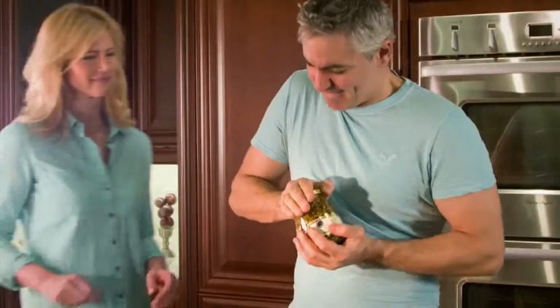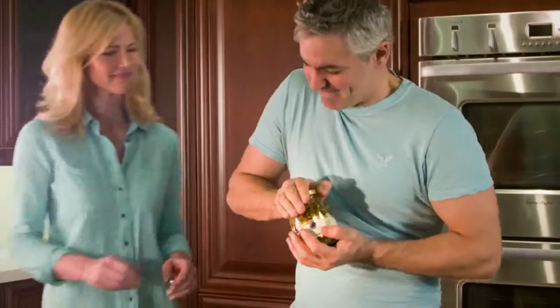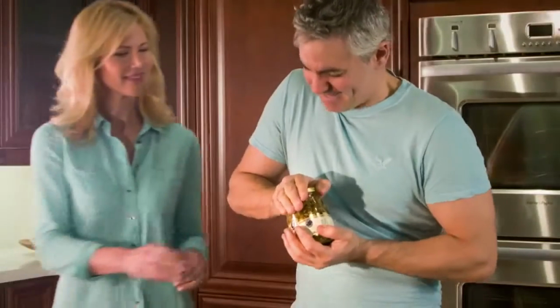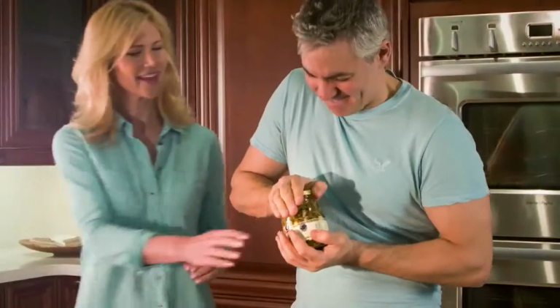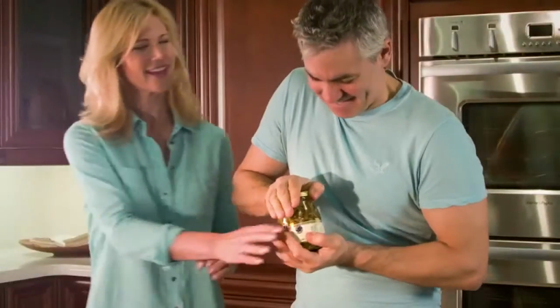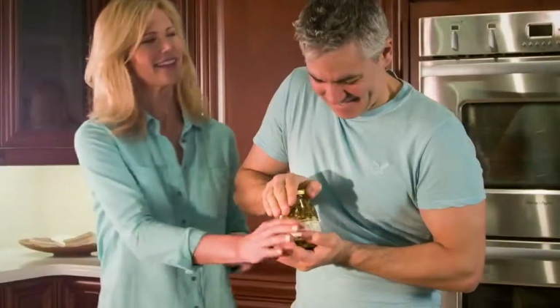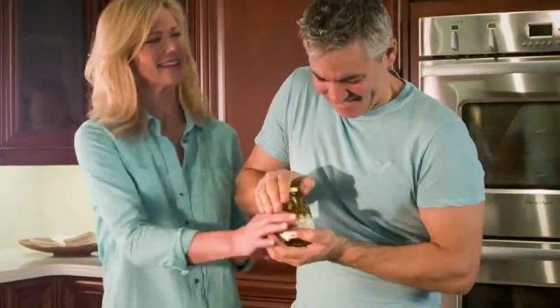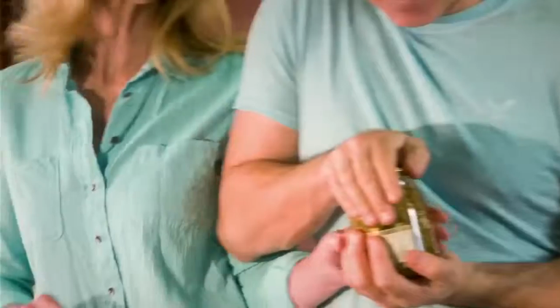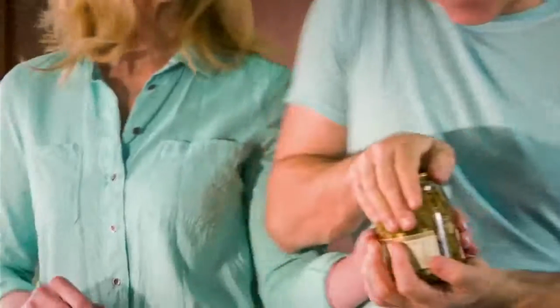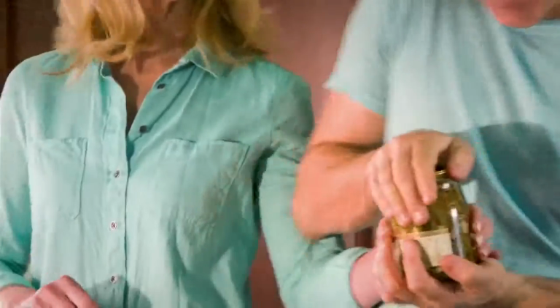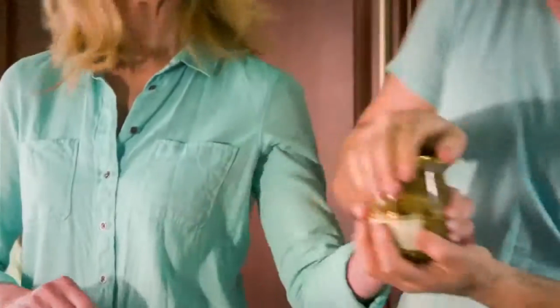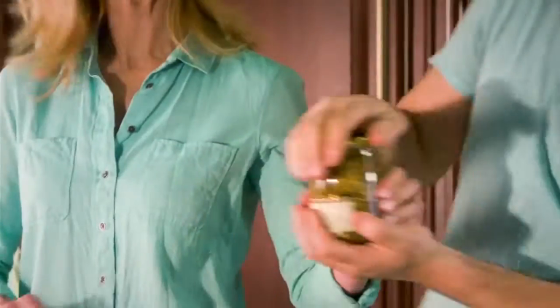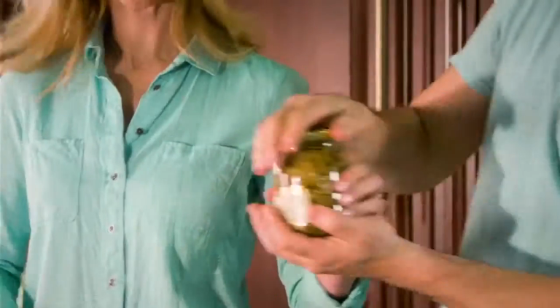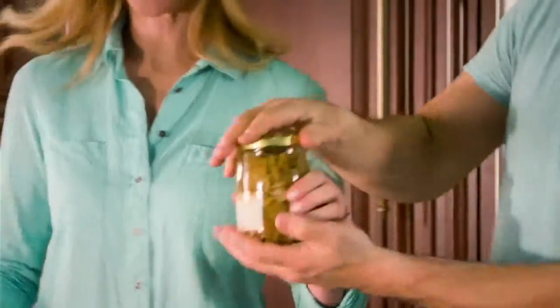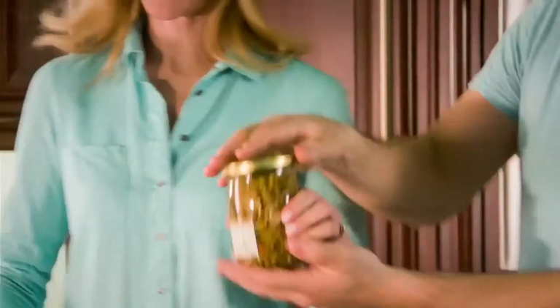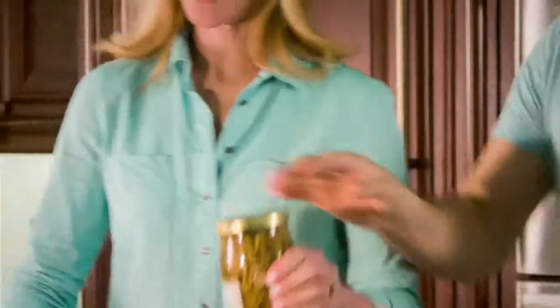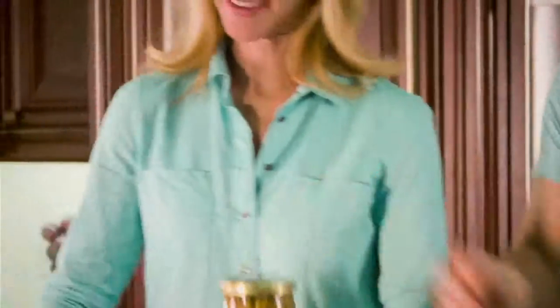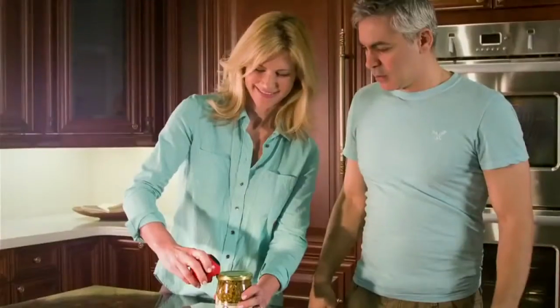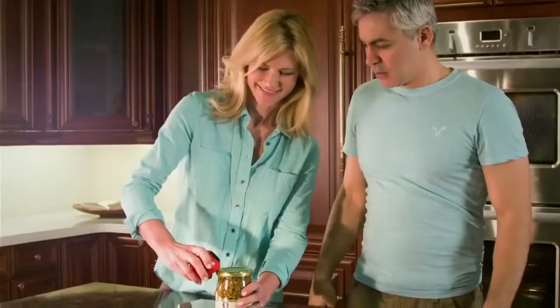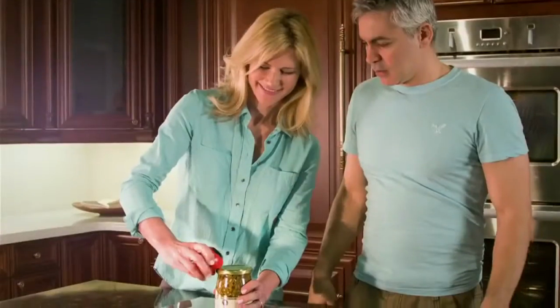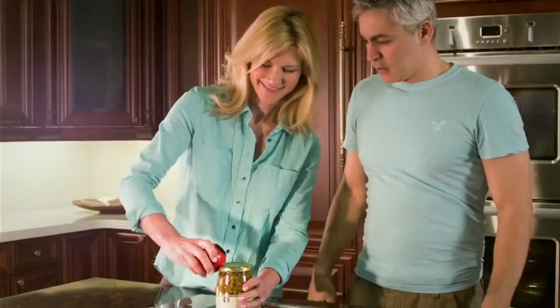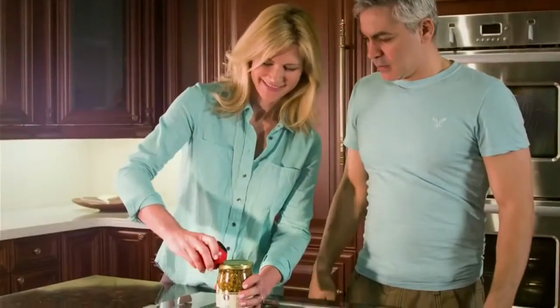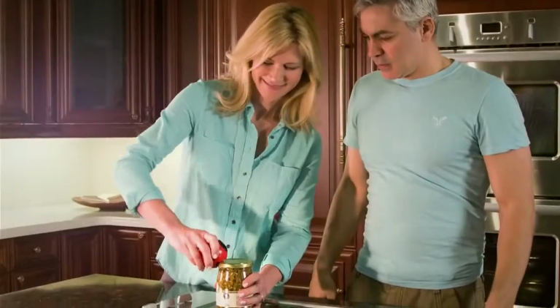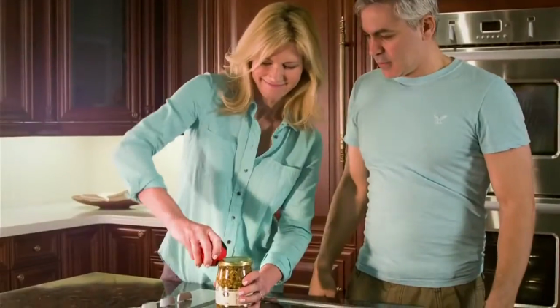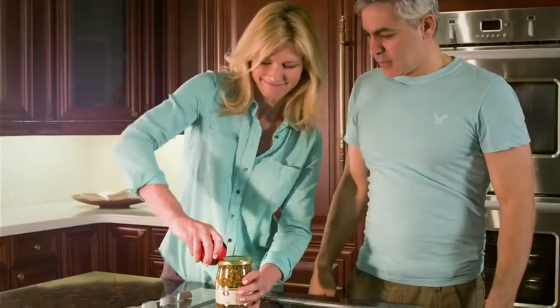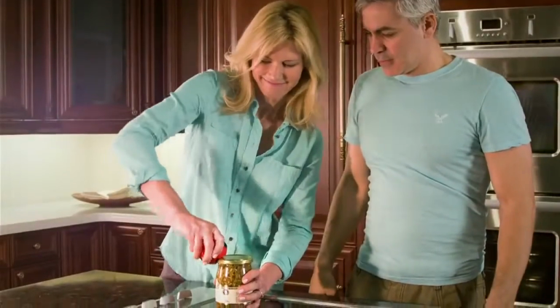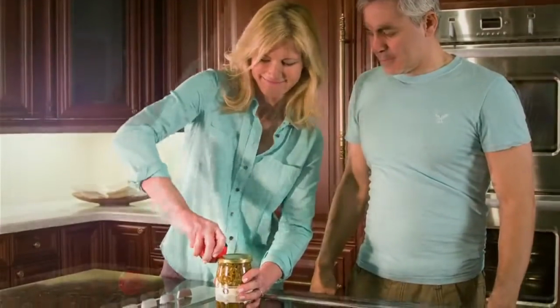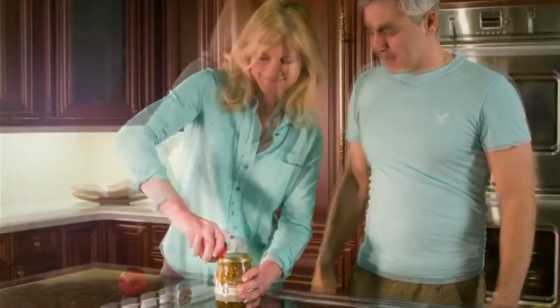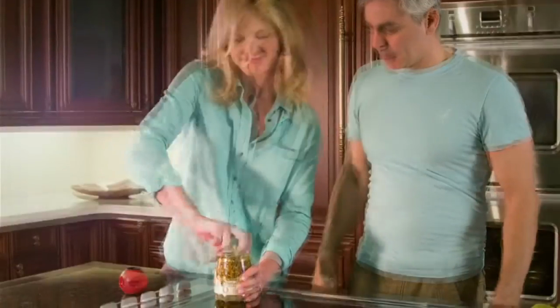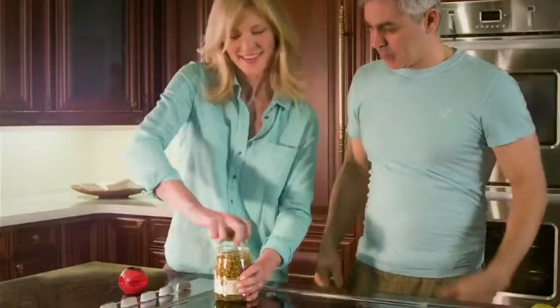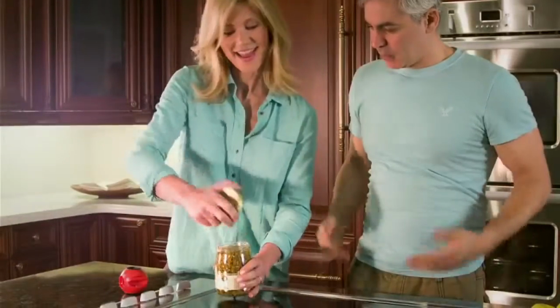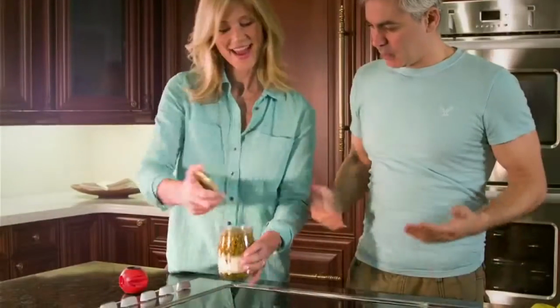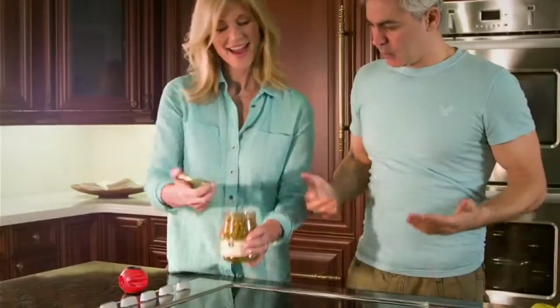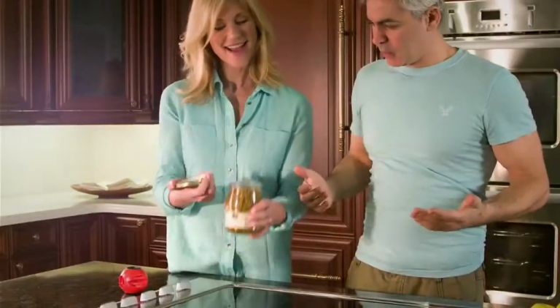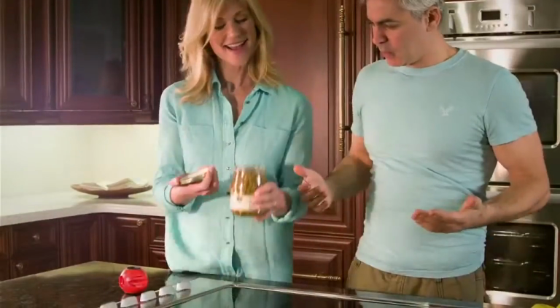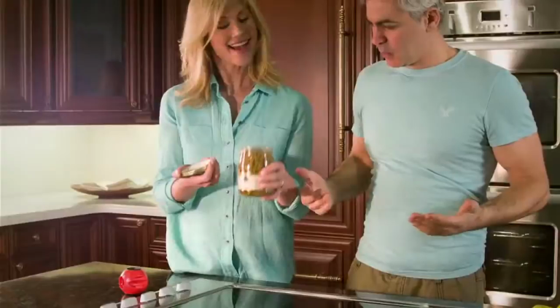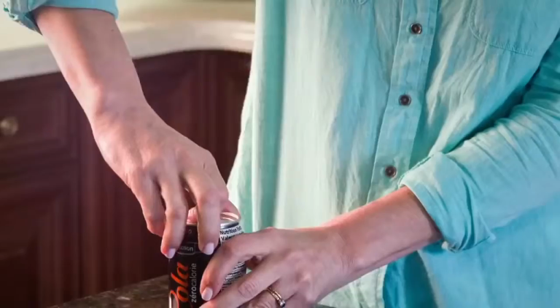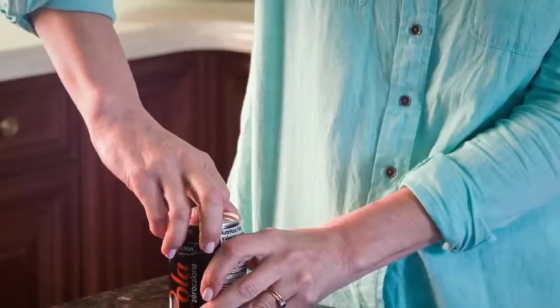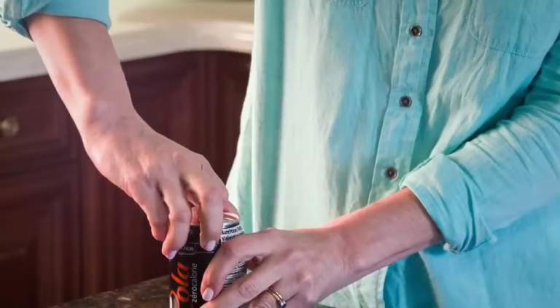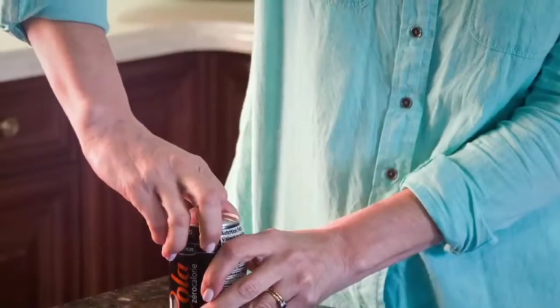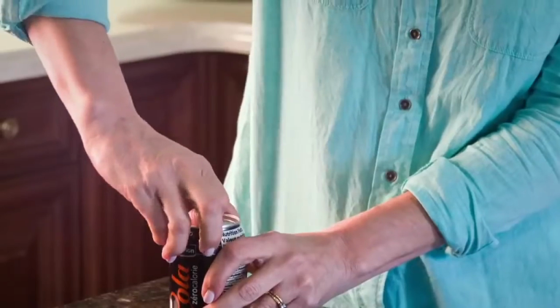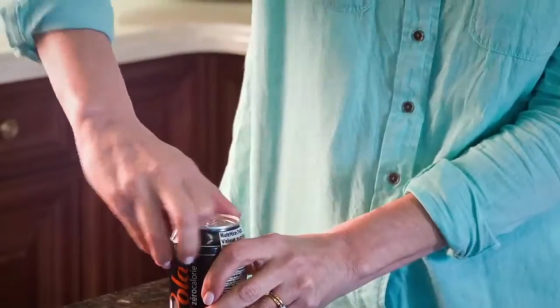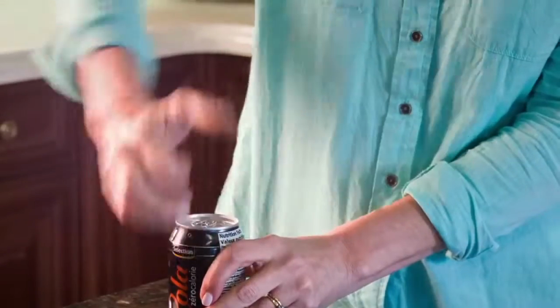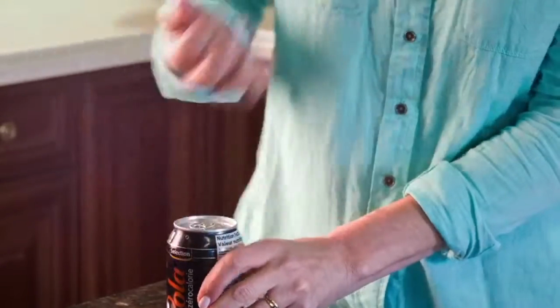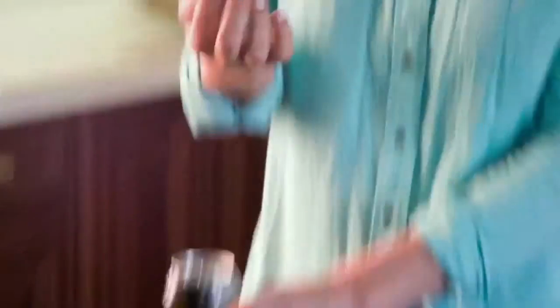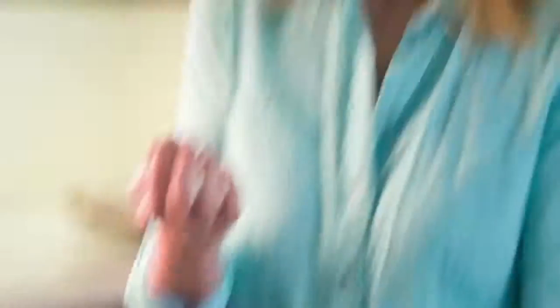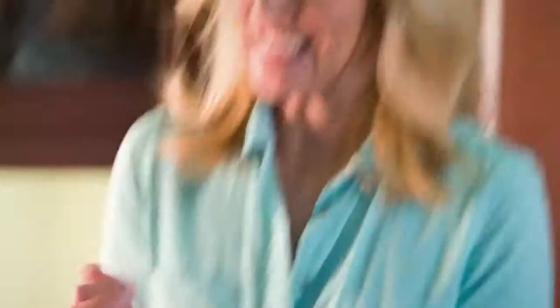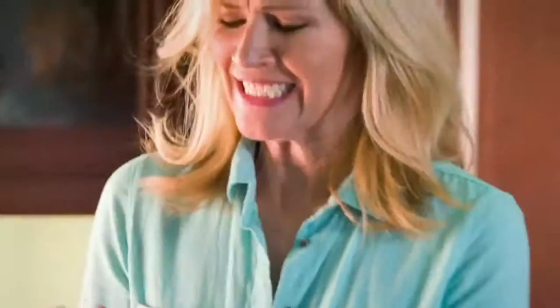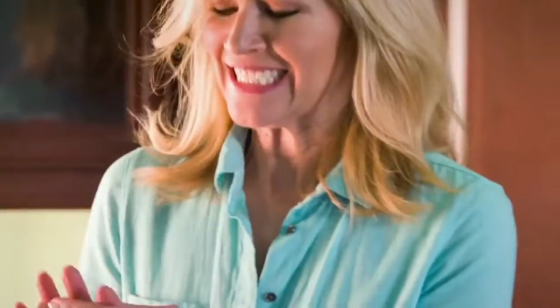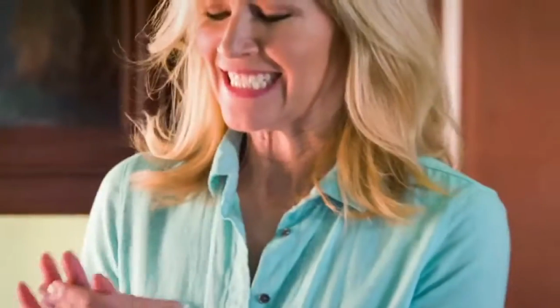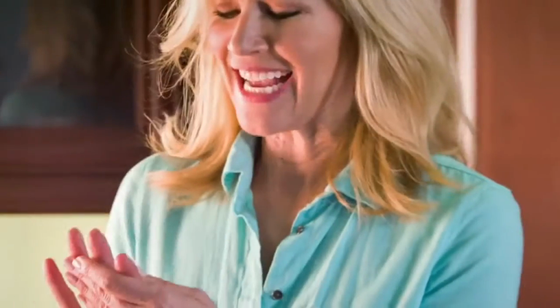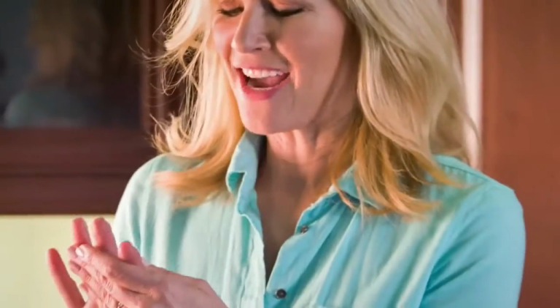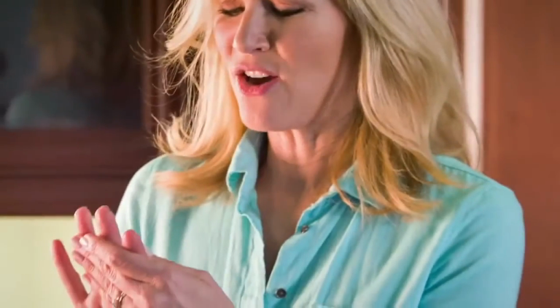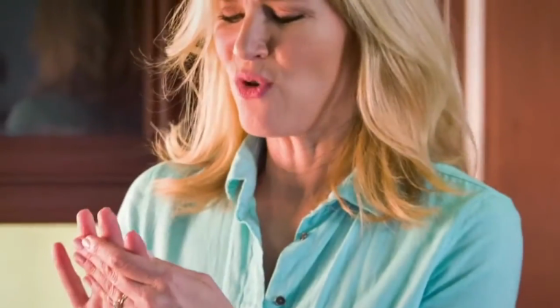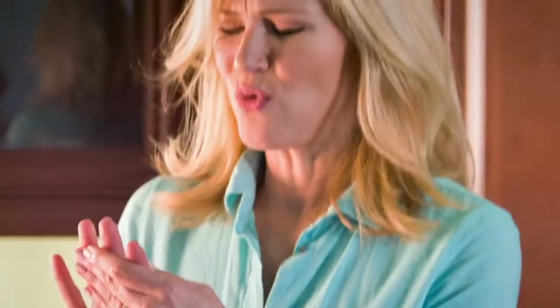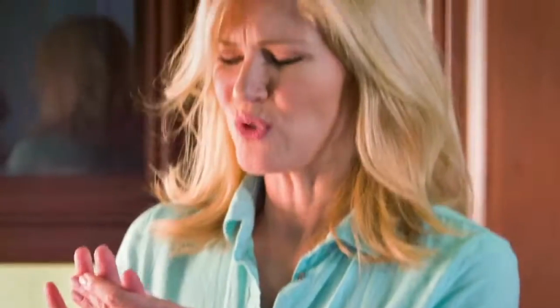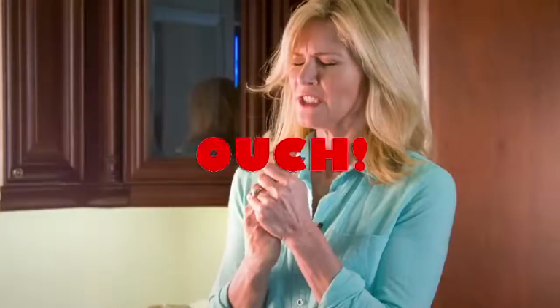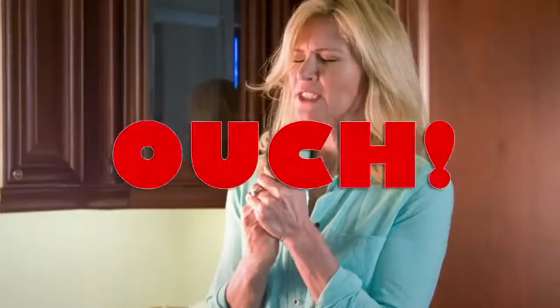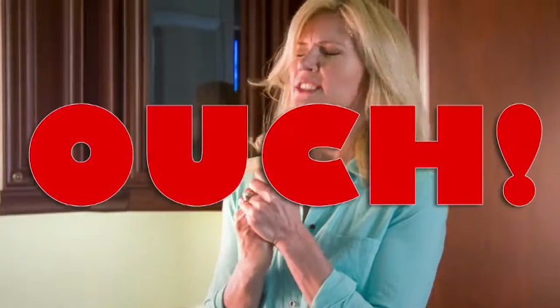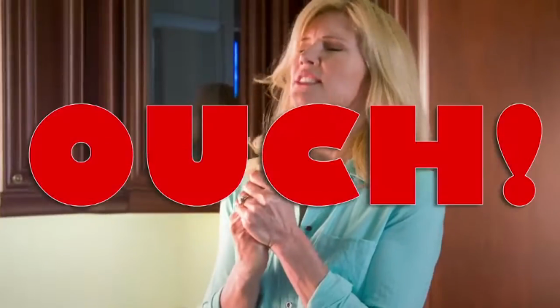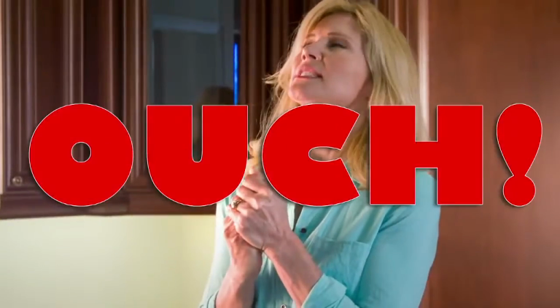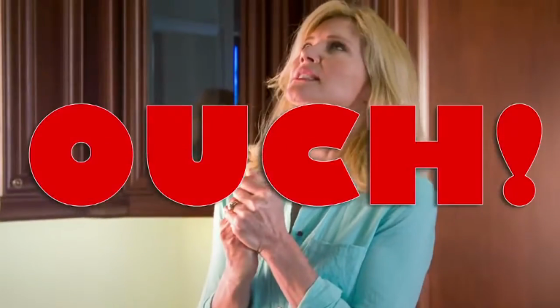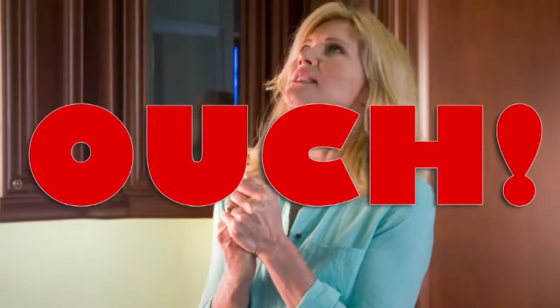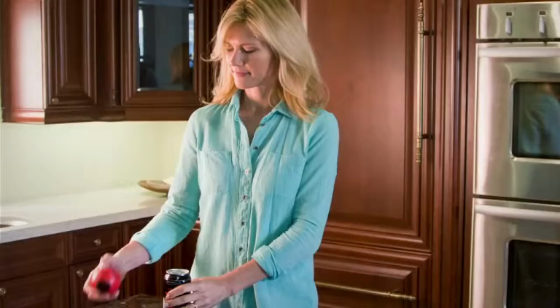Ladies, forget about asking your man. With the AllOpen, you can open it all. And you never have to worry about breaking another nail. Ouch!